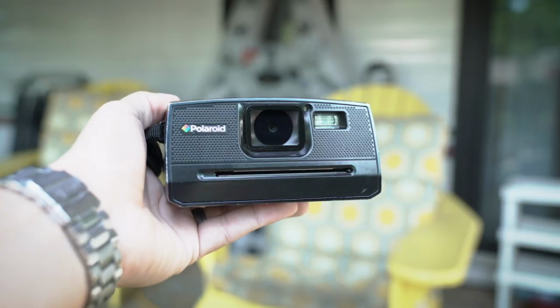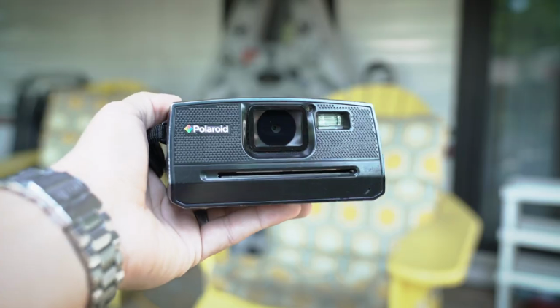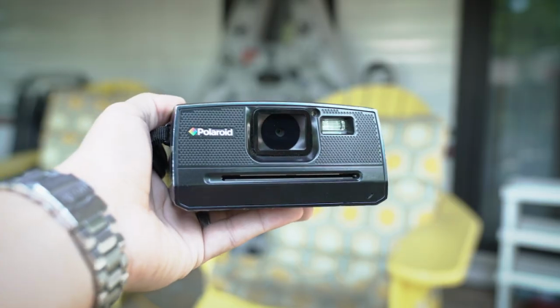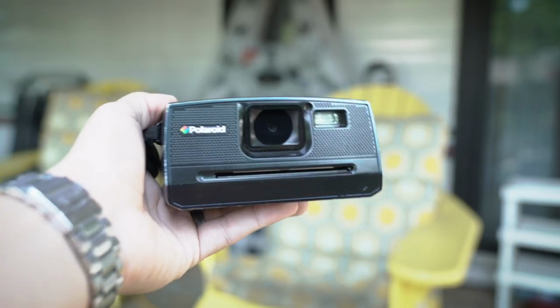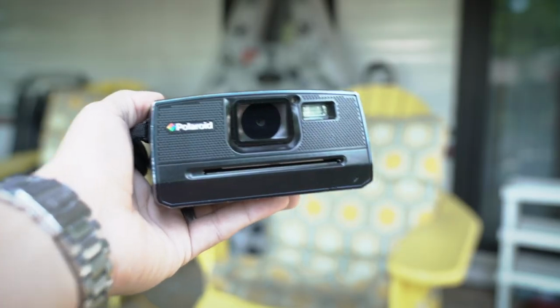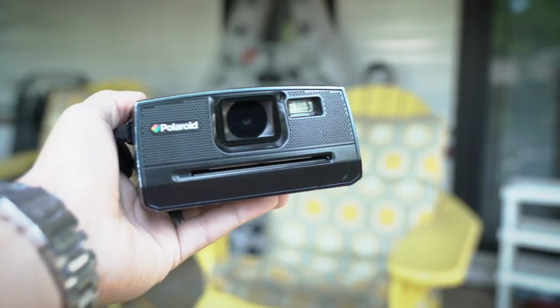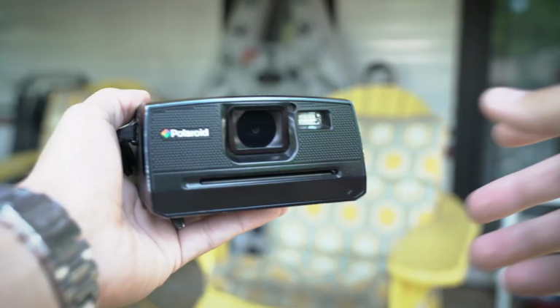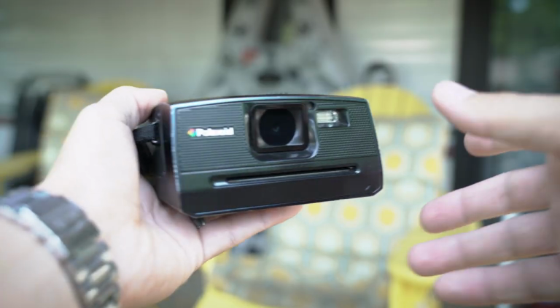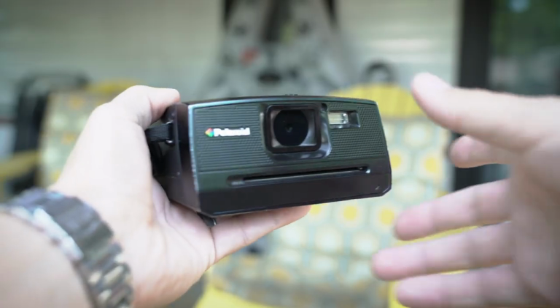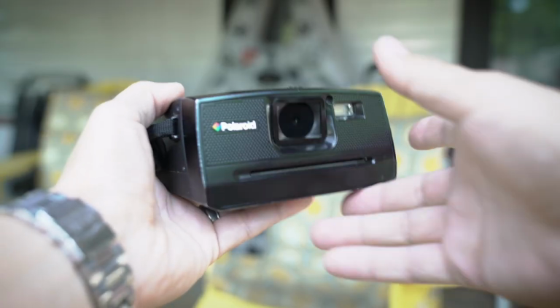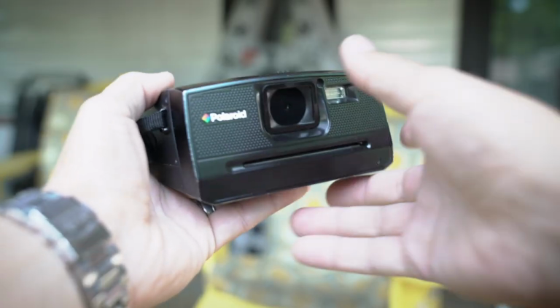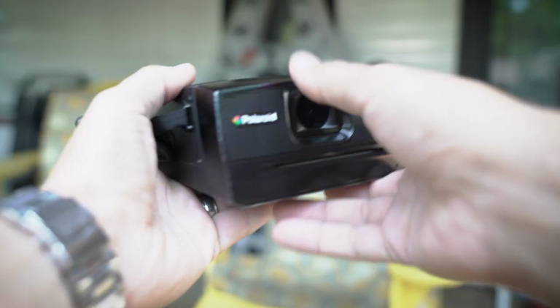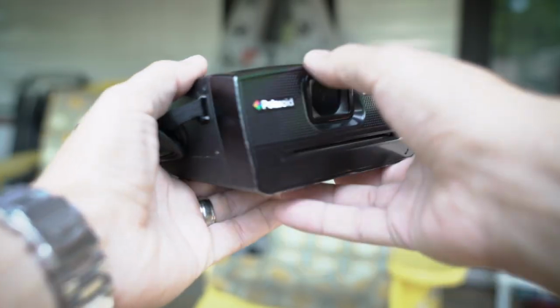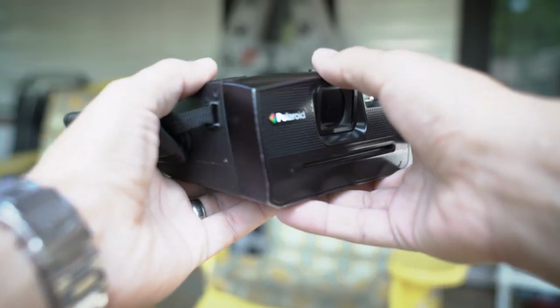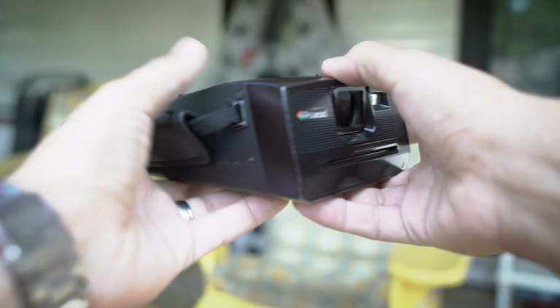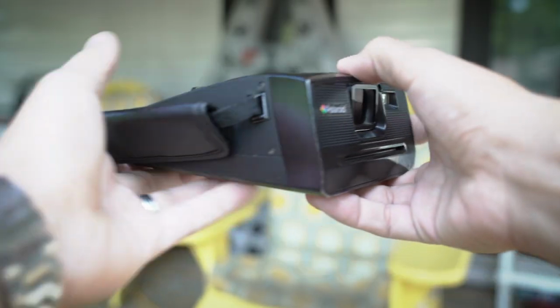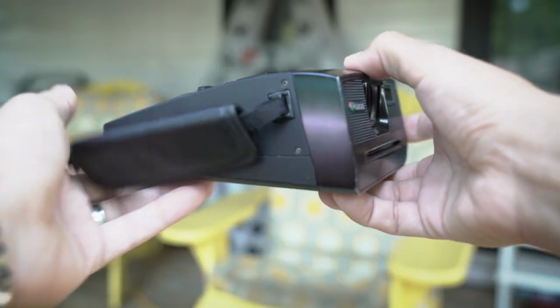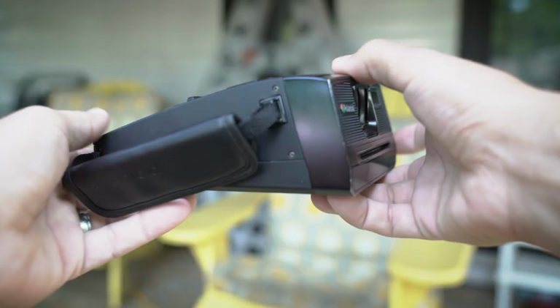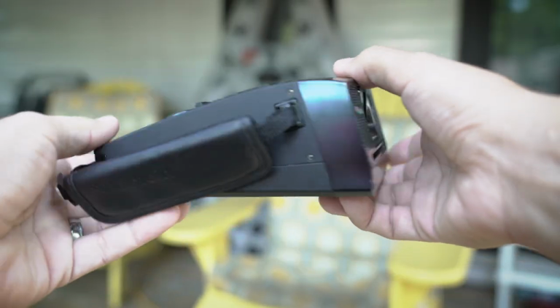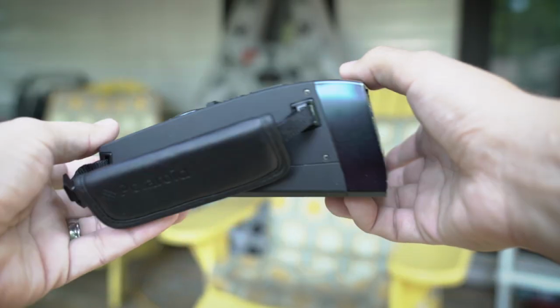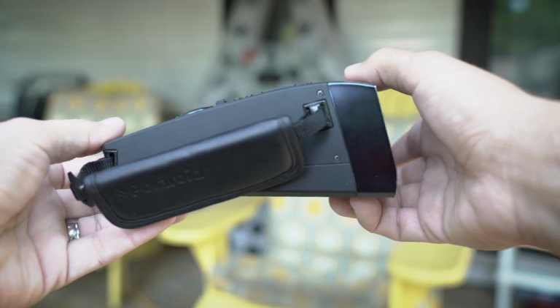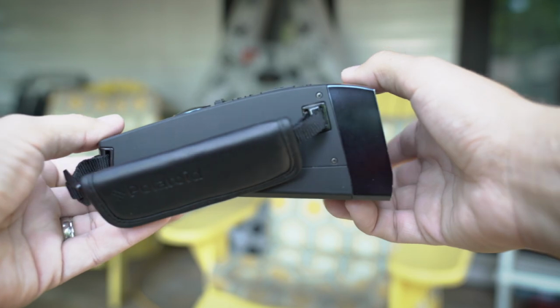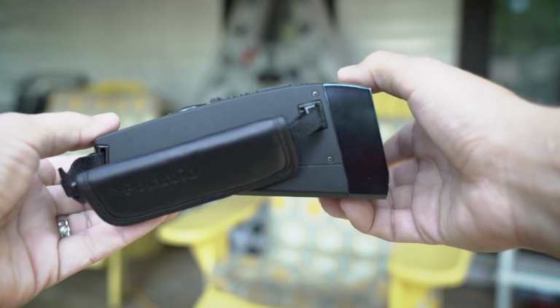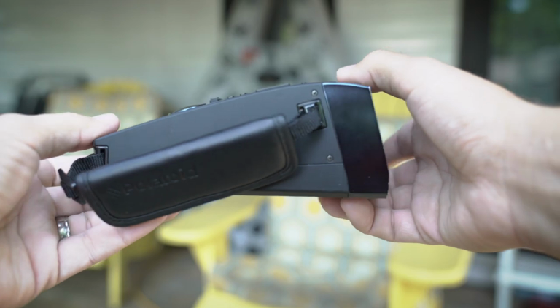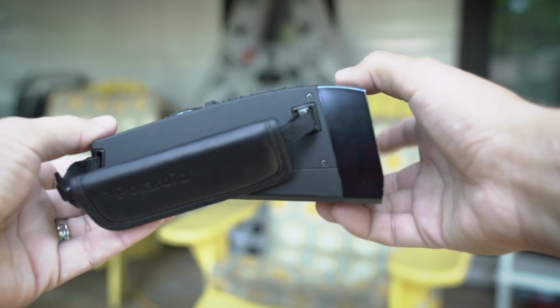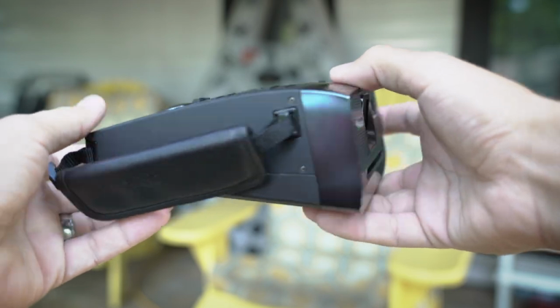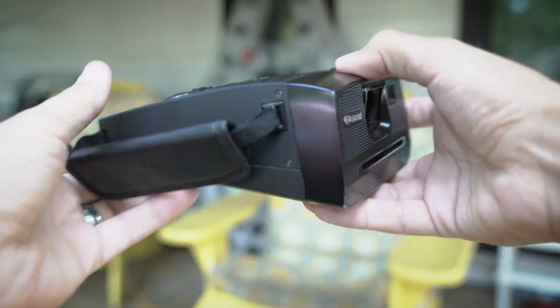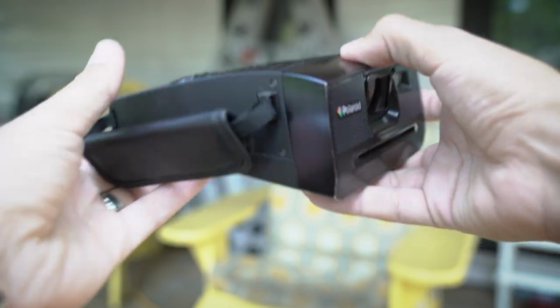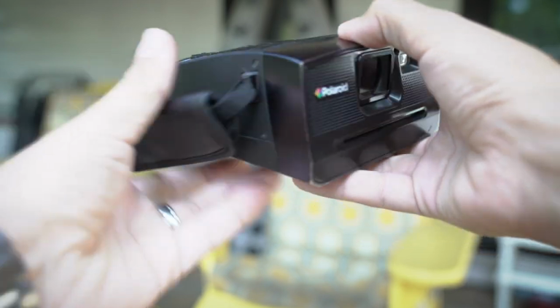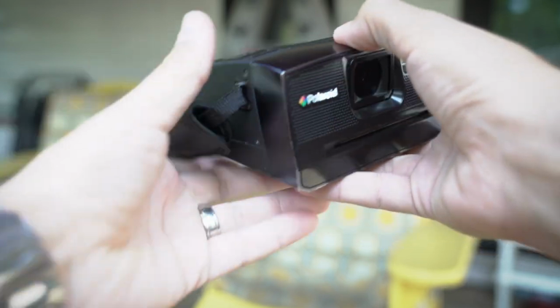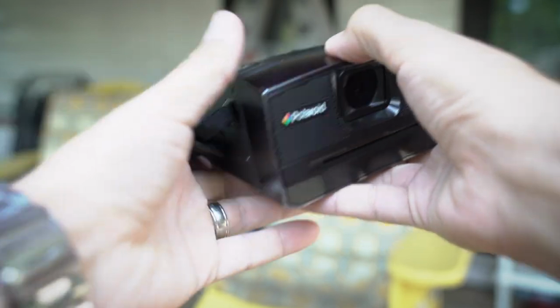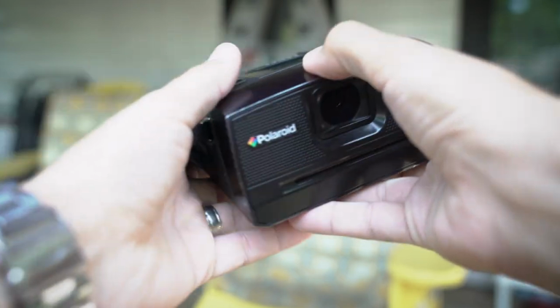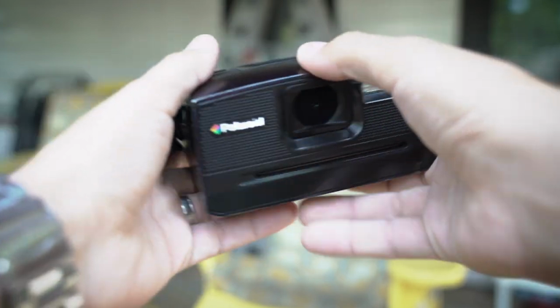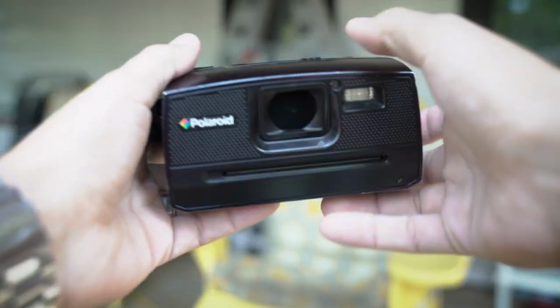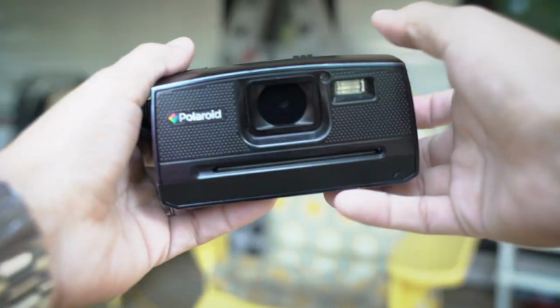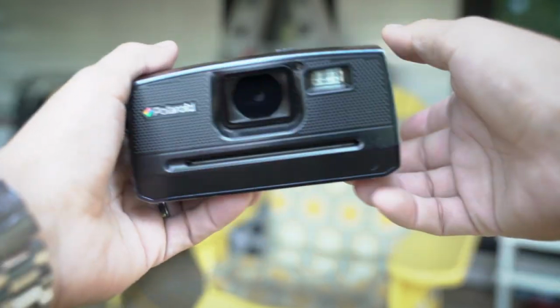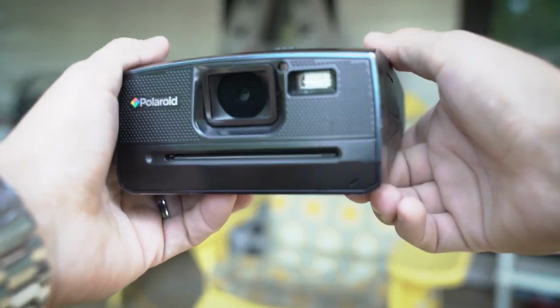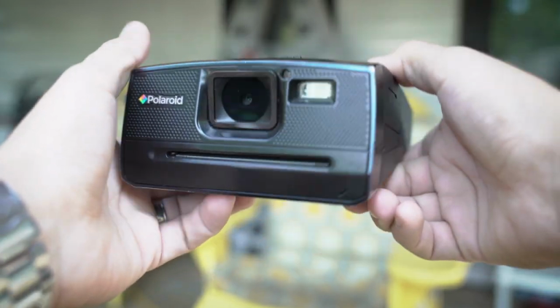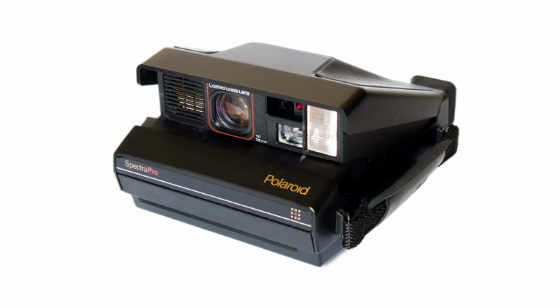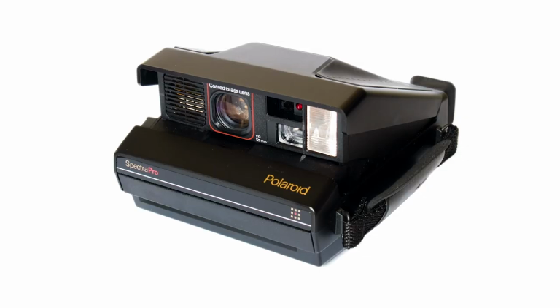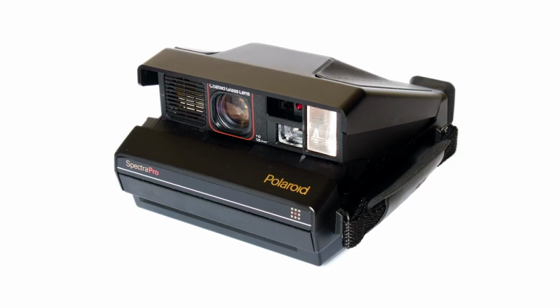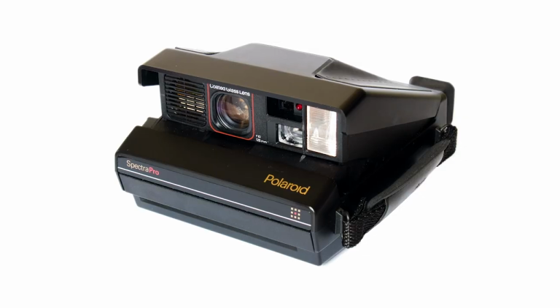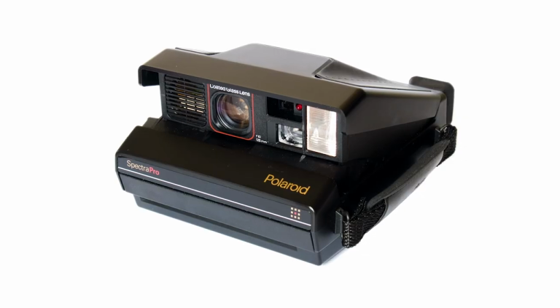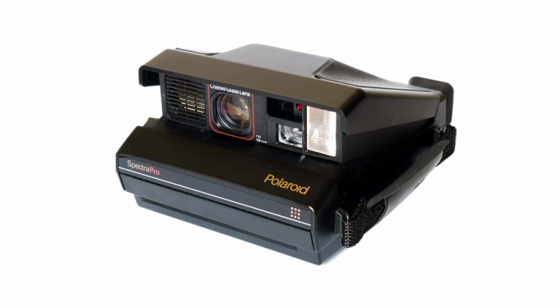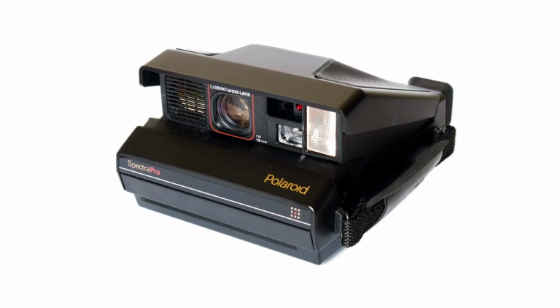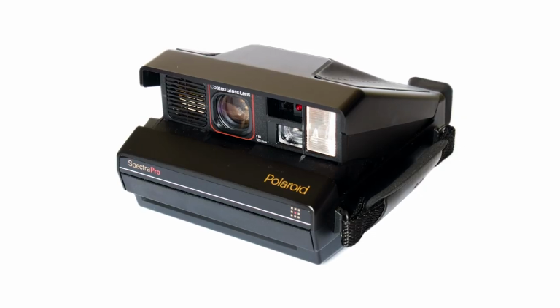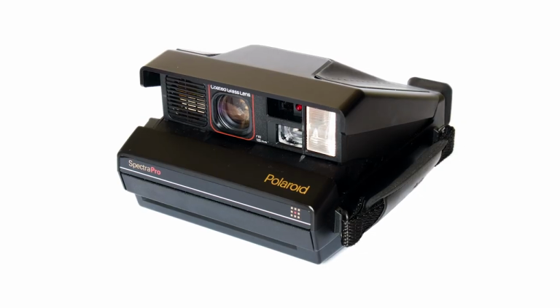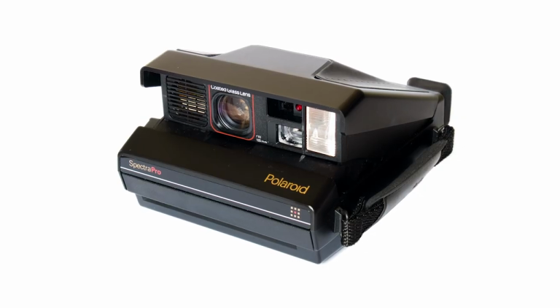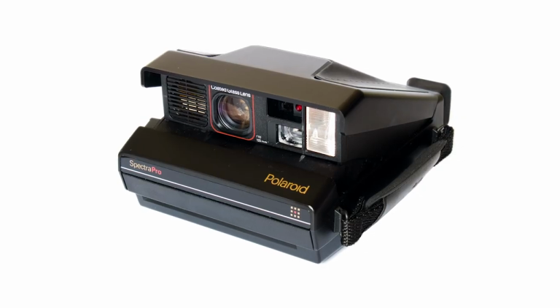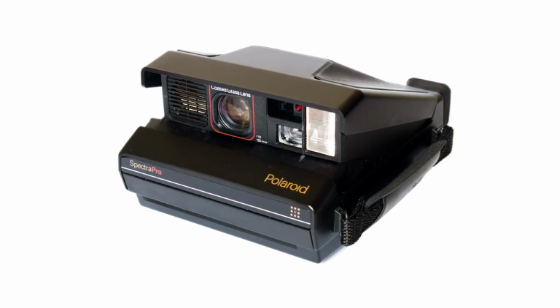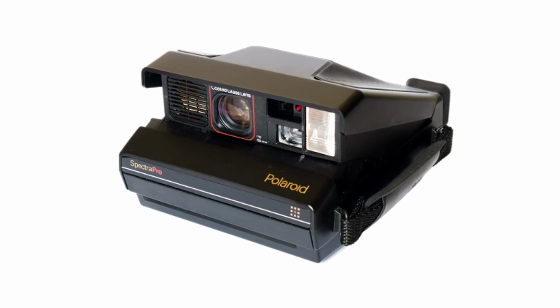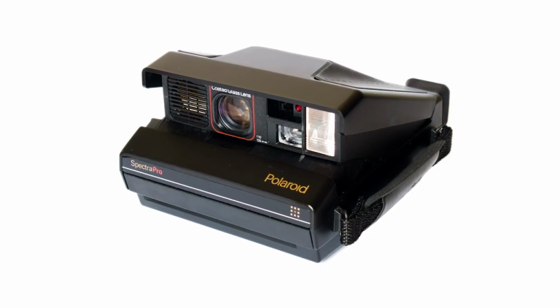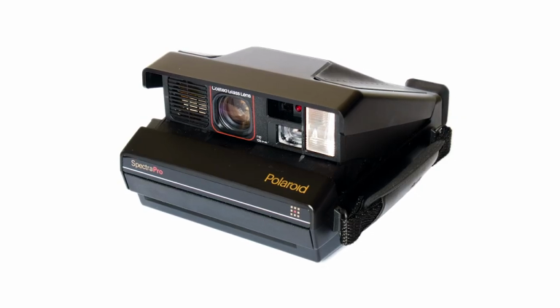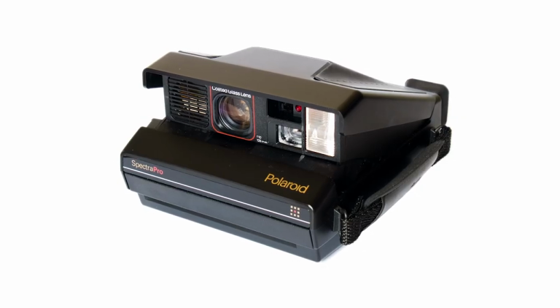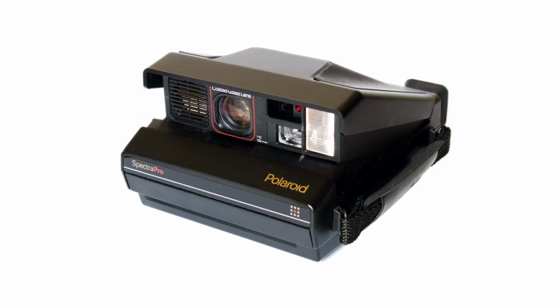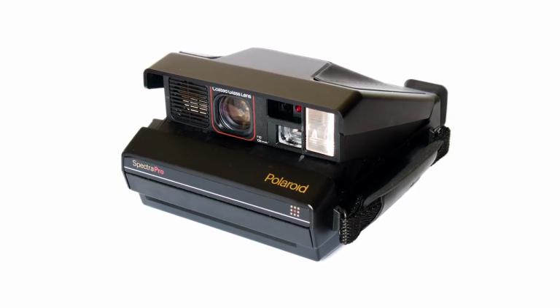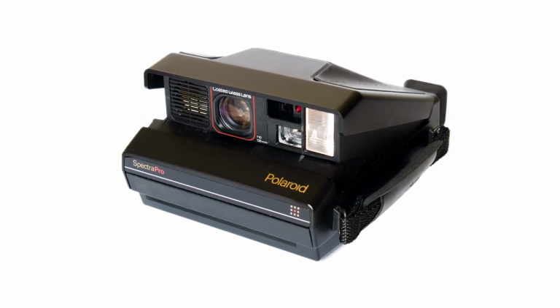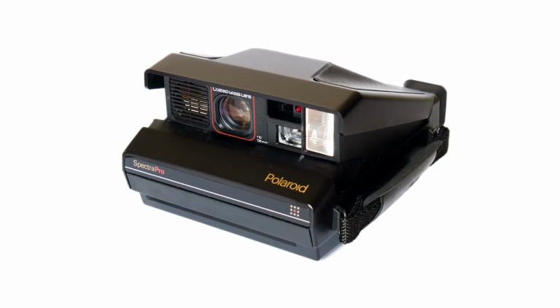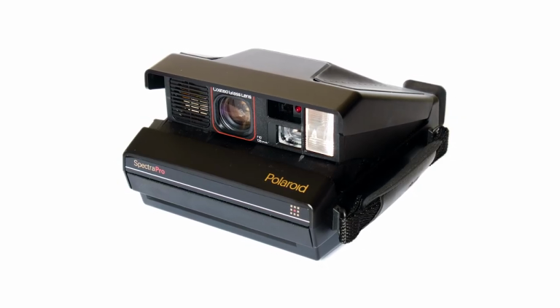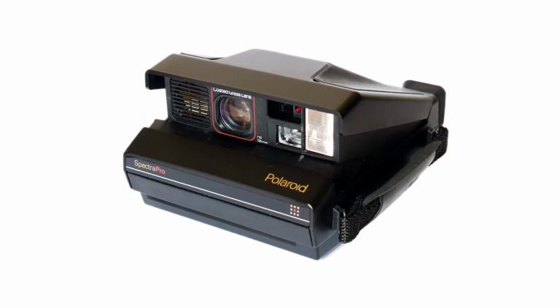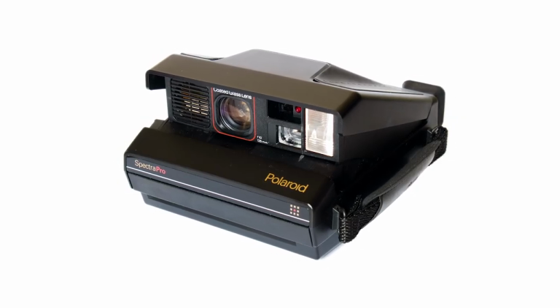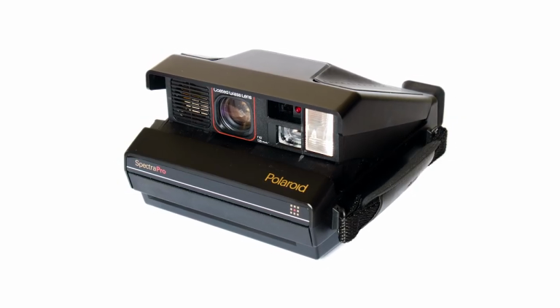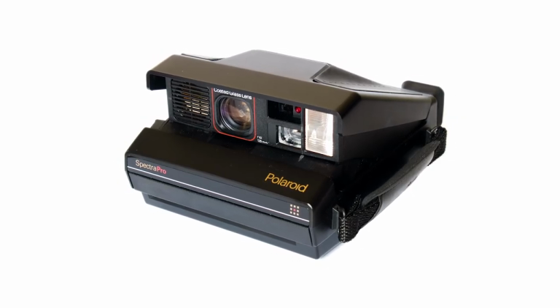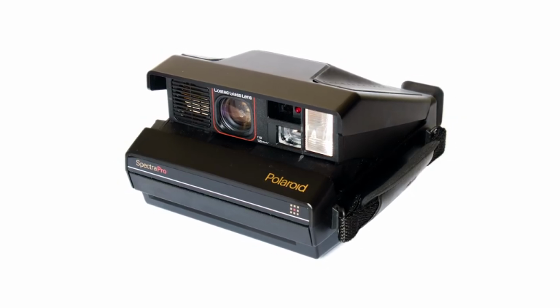So here's what it looks like. It kind of models after the old Polaroid Spectra series. They try to get that vintage feel.